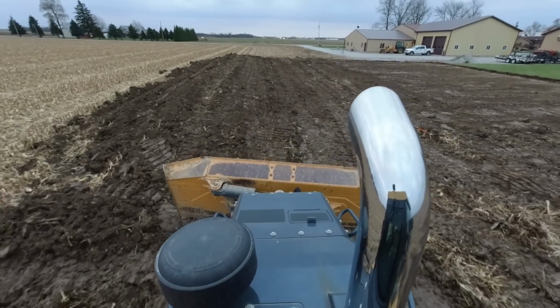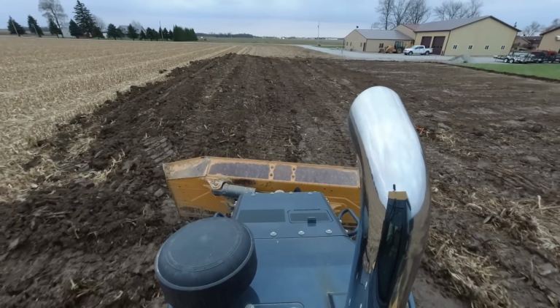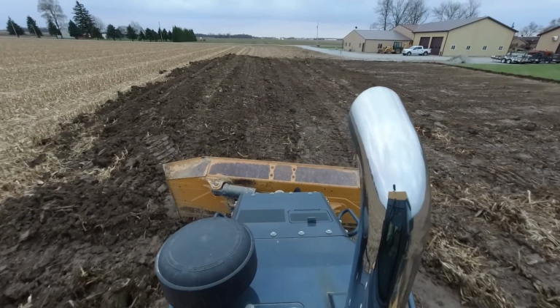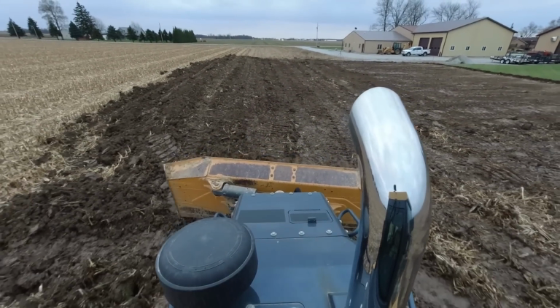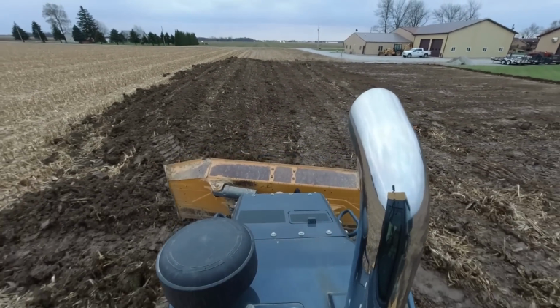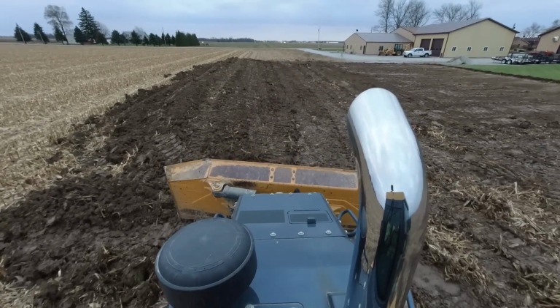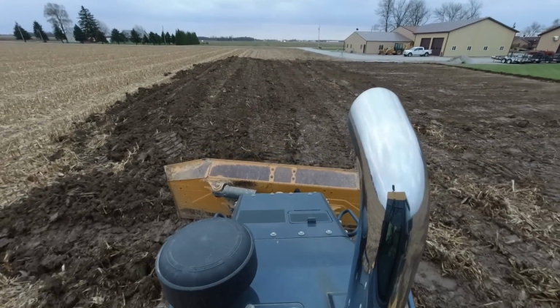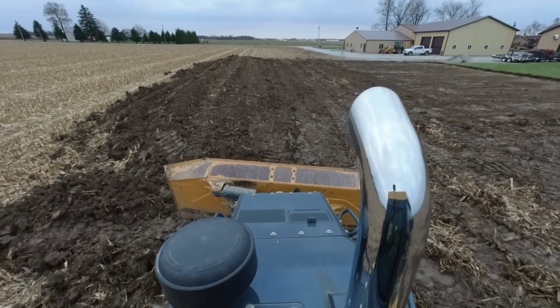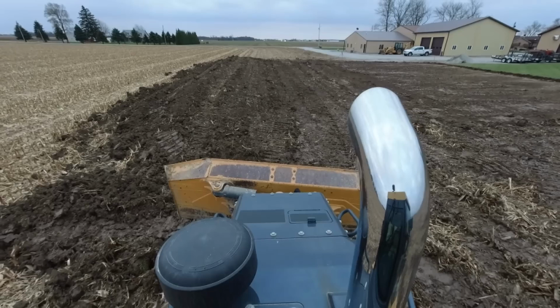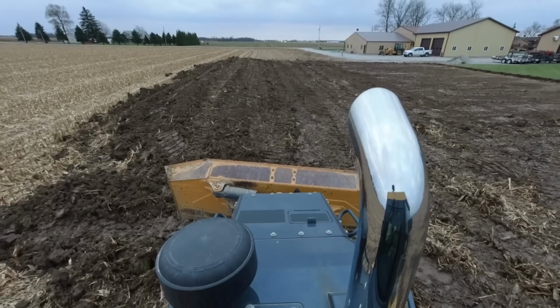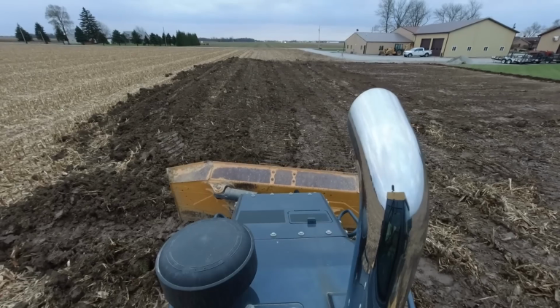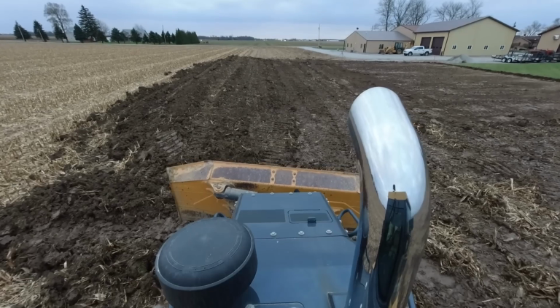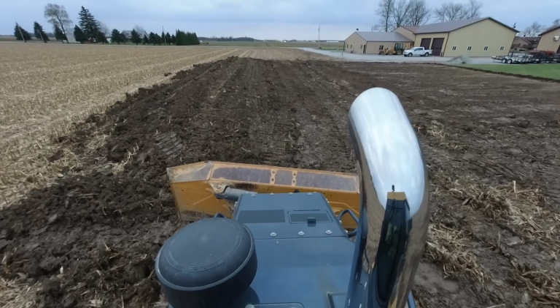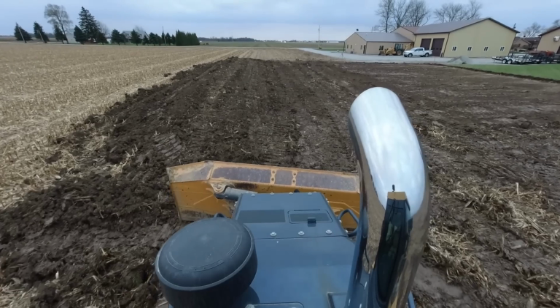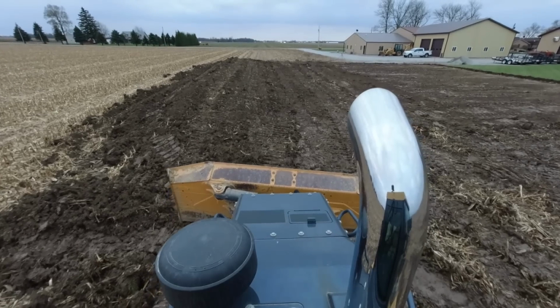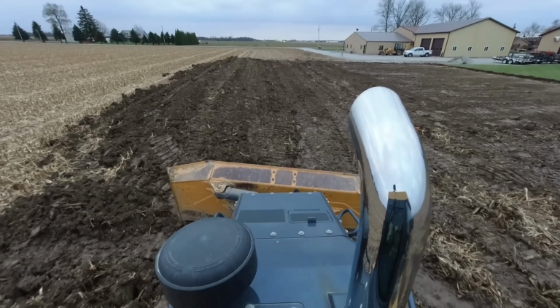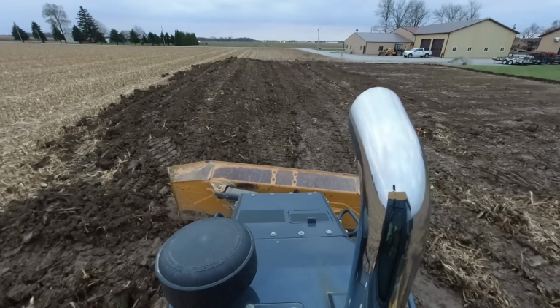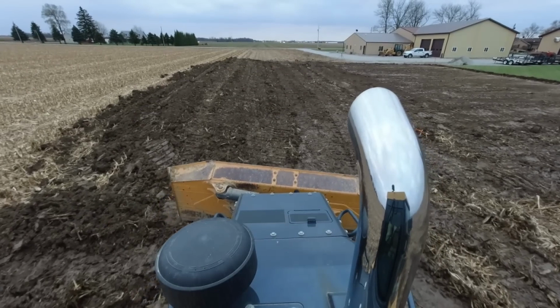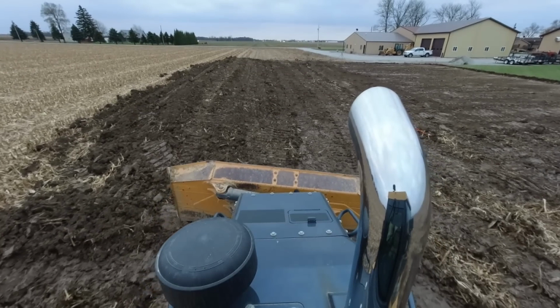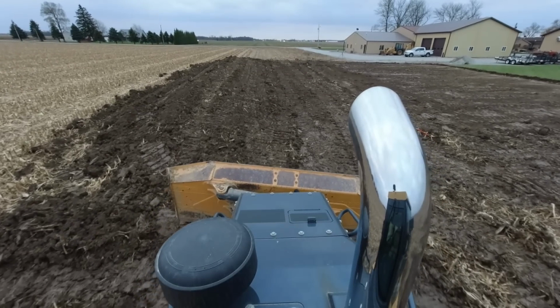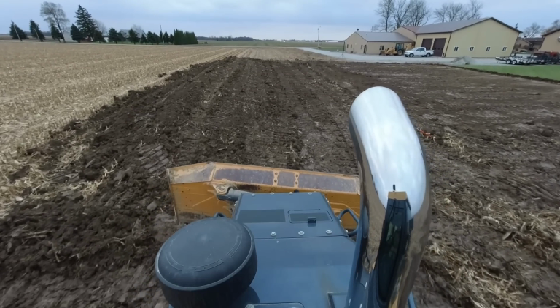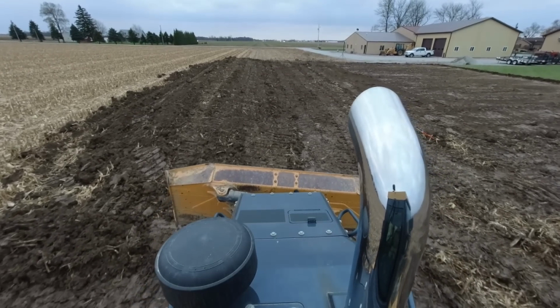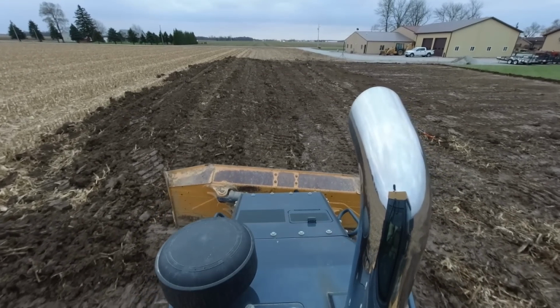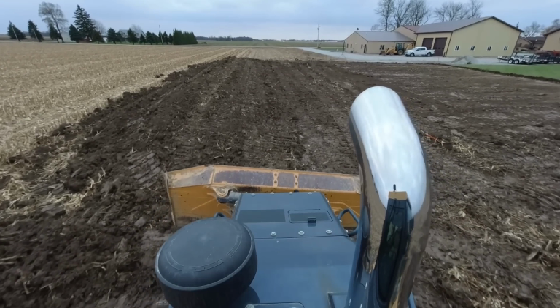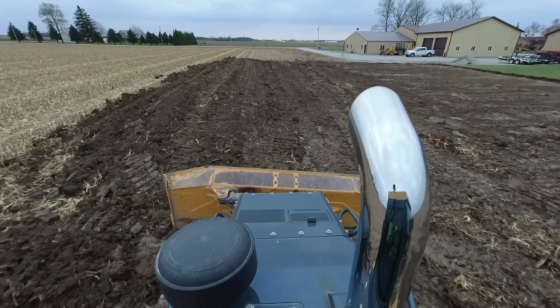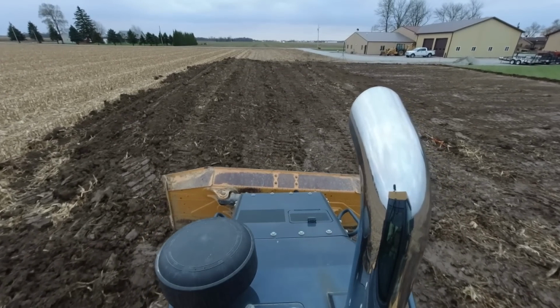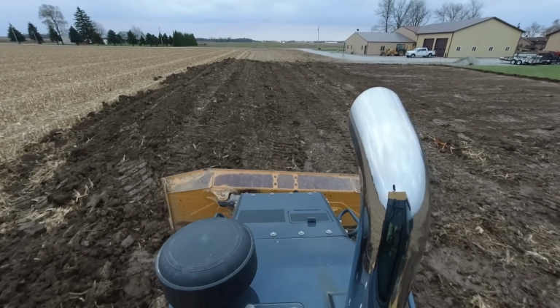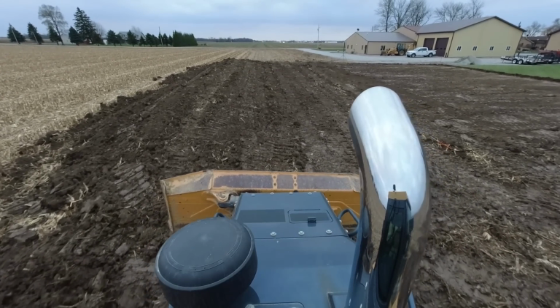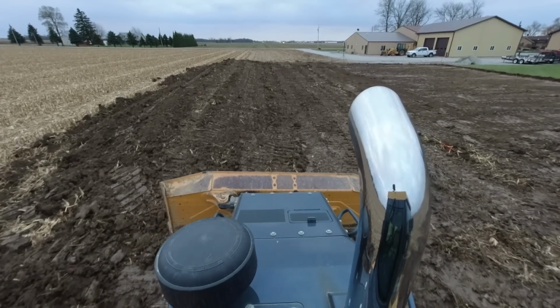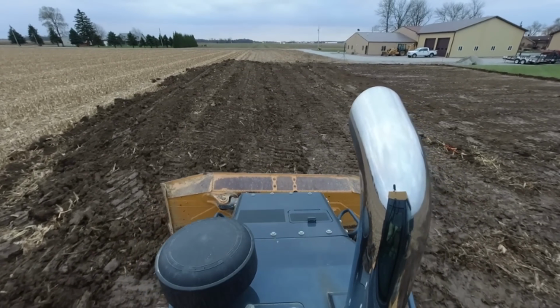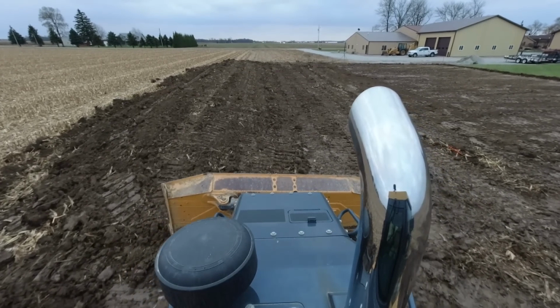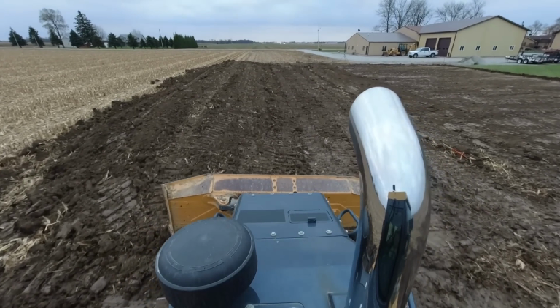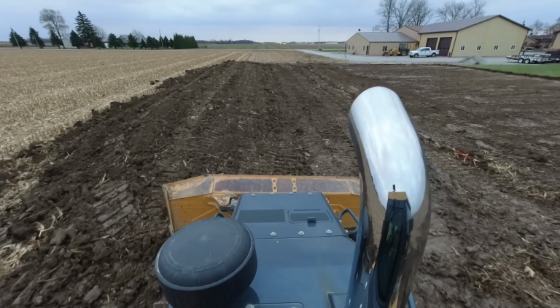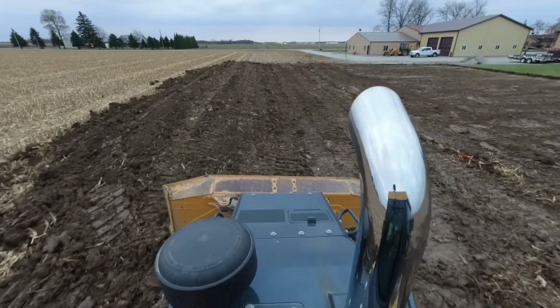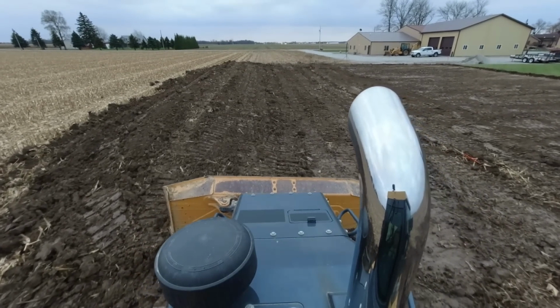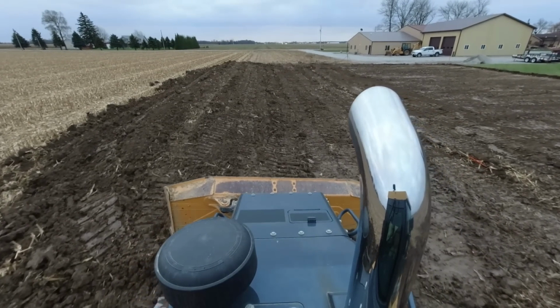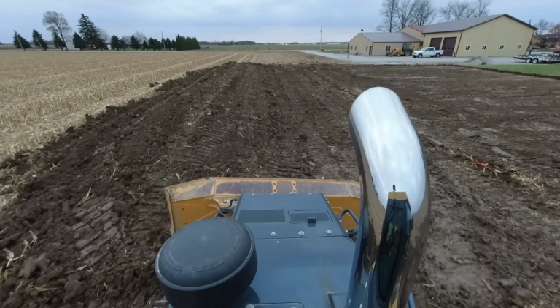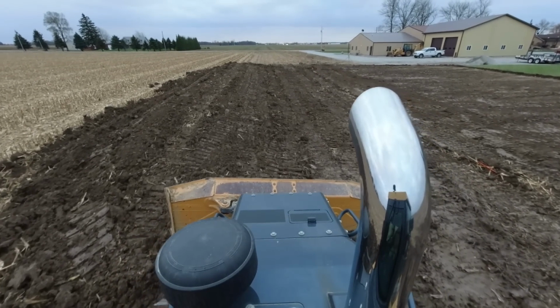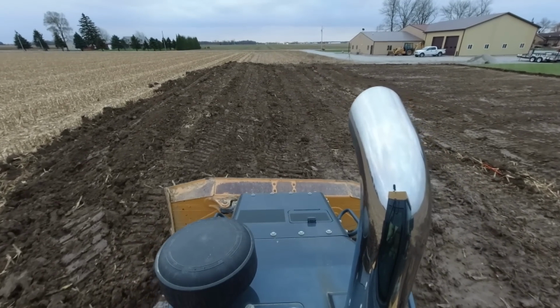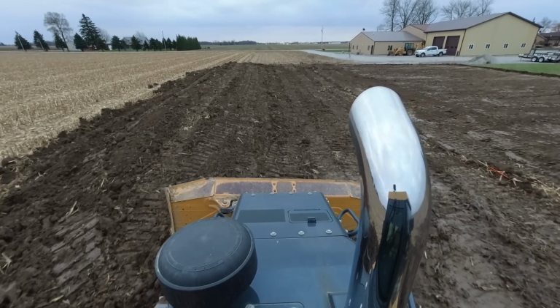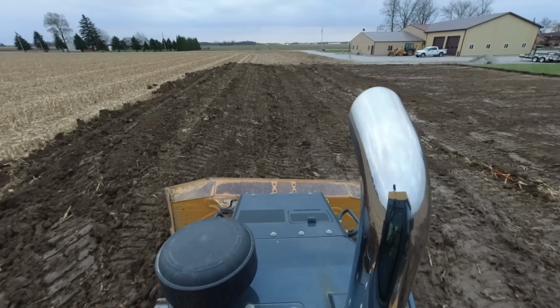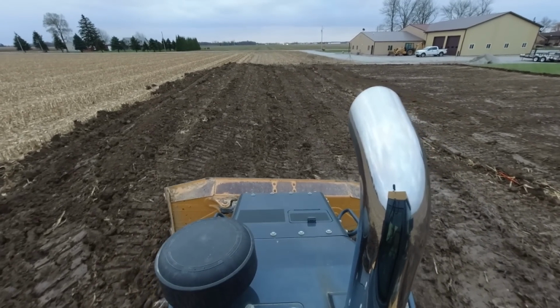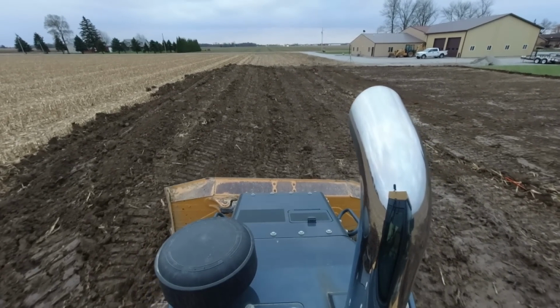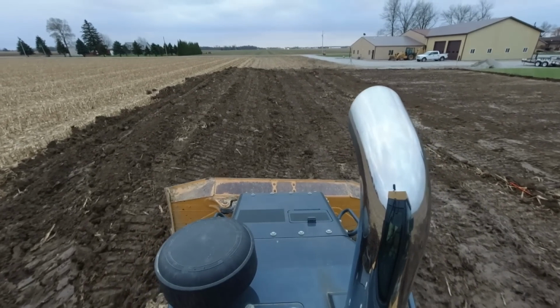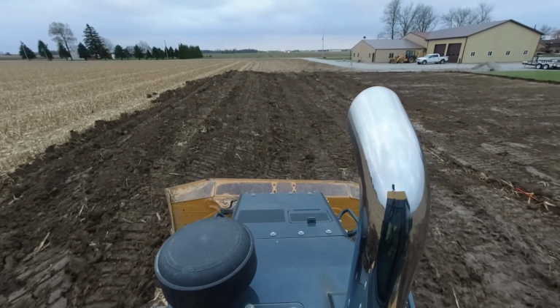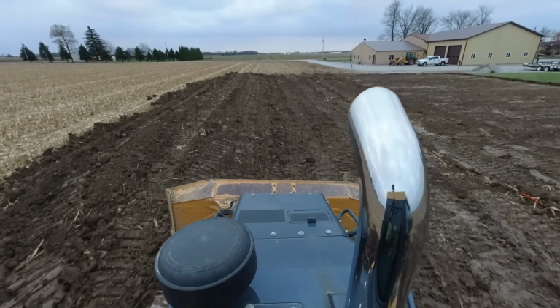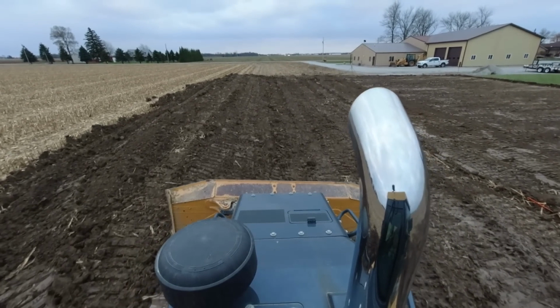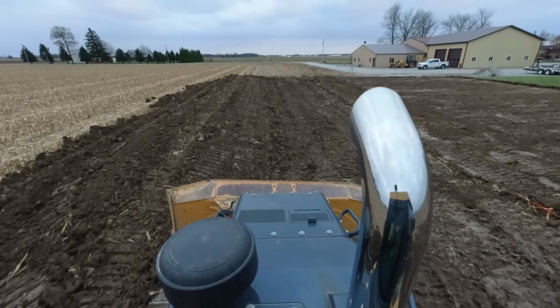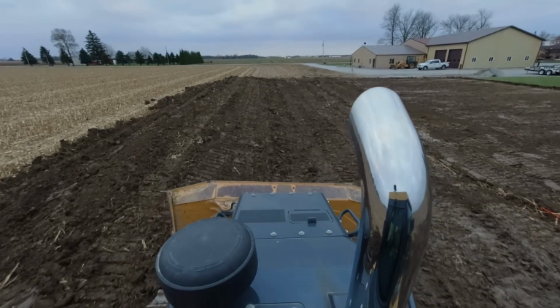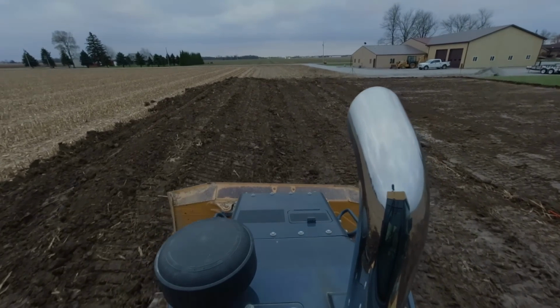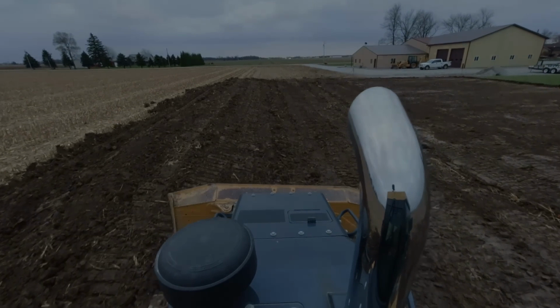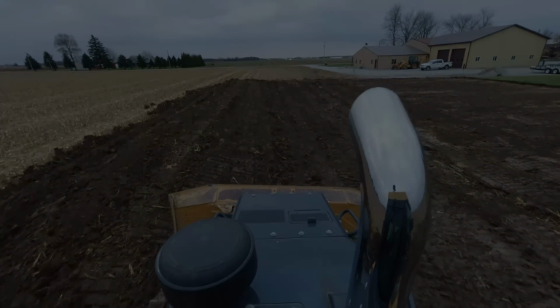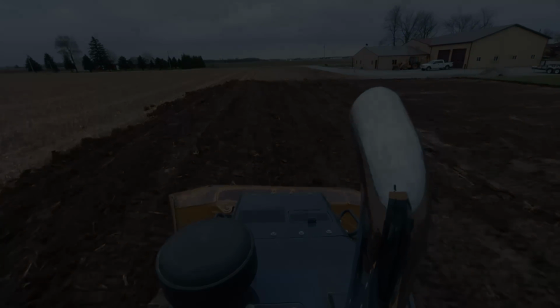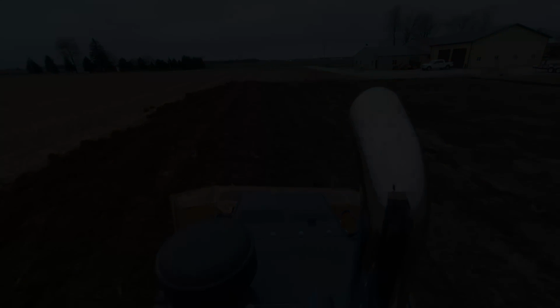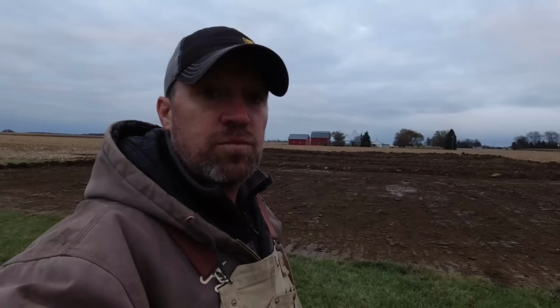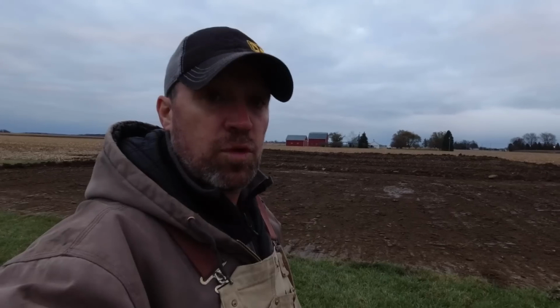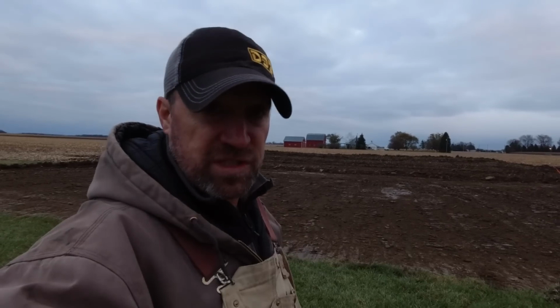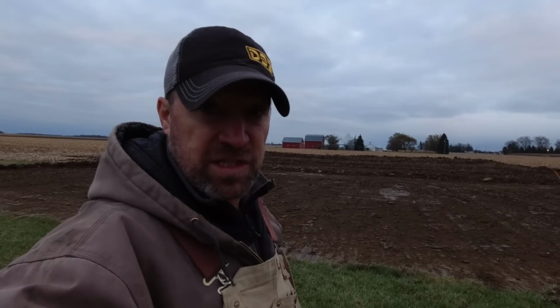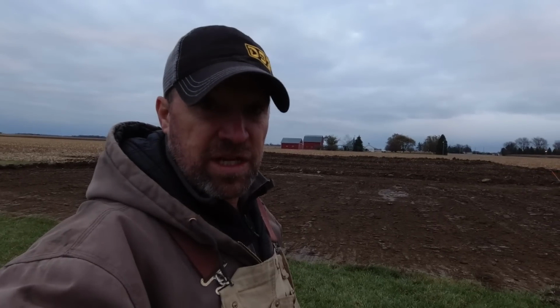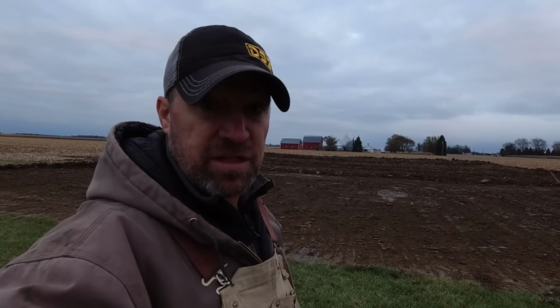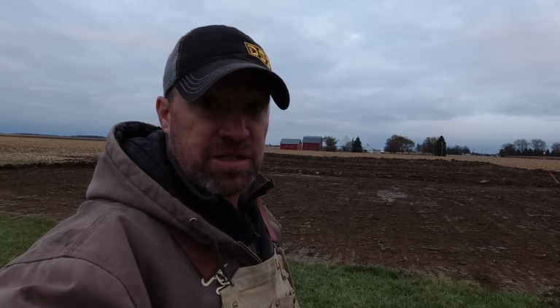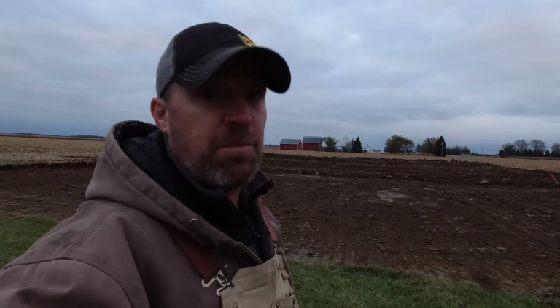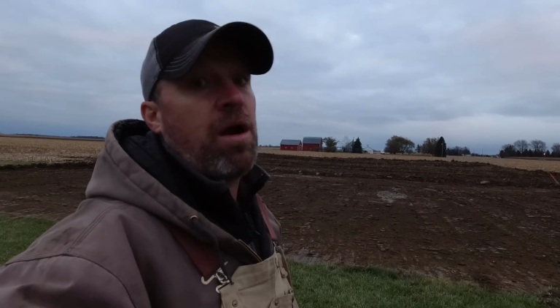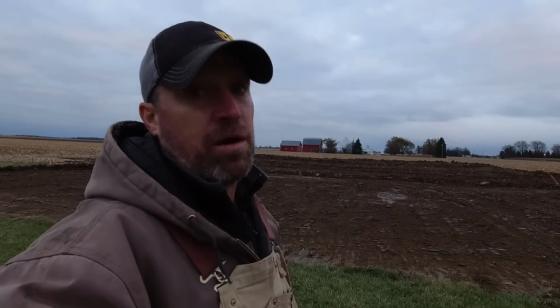That looks good enough for who it's for. Tomorrow we're going to start building up the pad, packing it in. So we'll see you tomorrow.